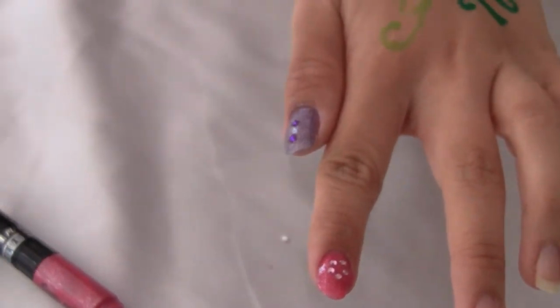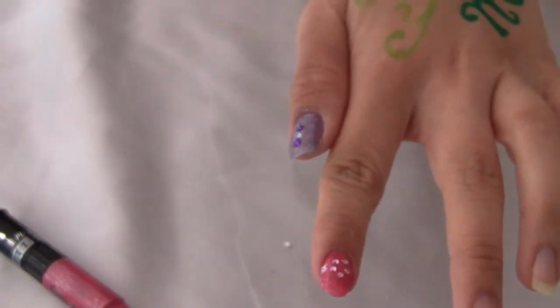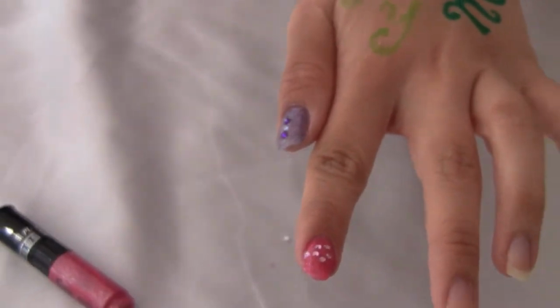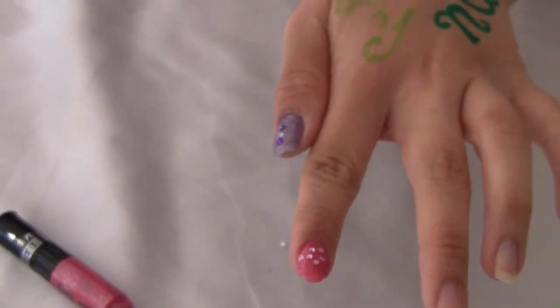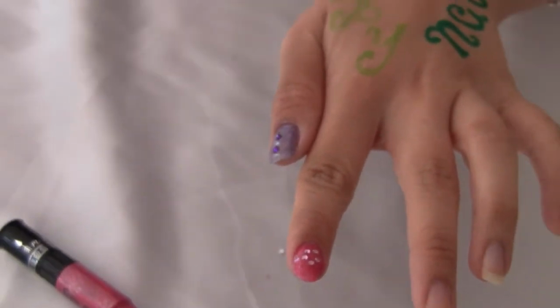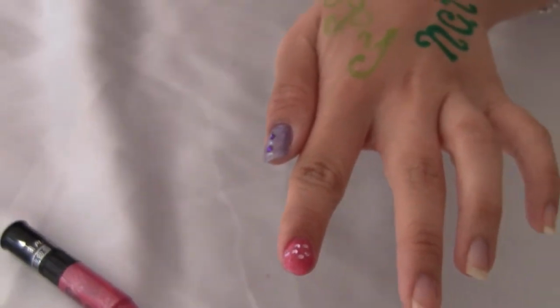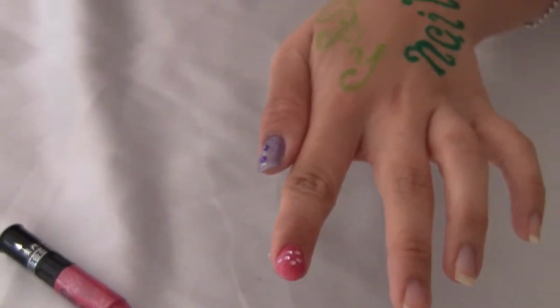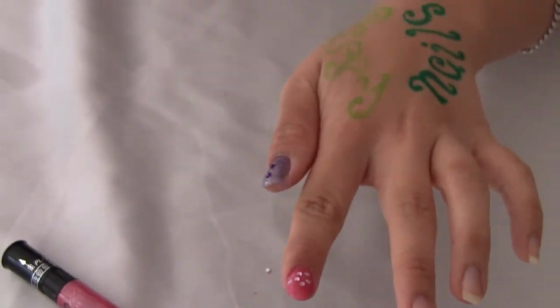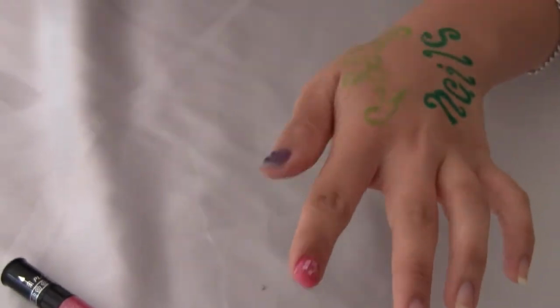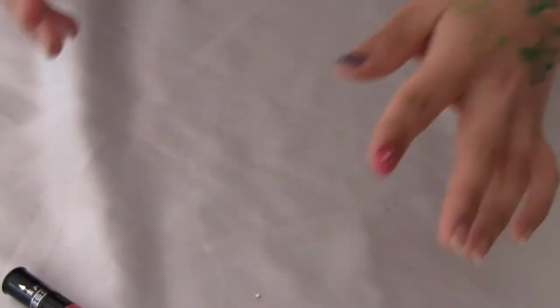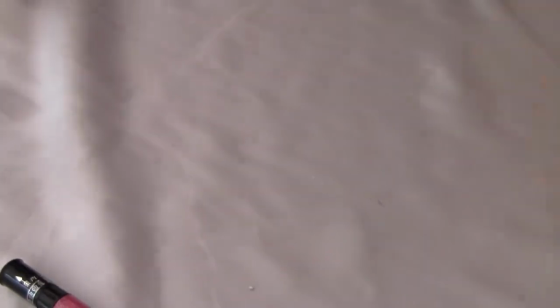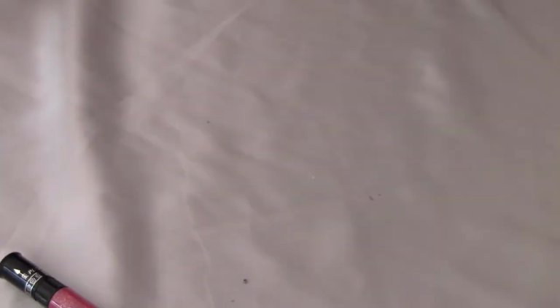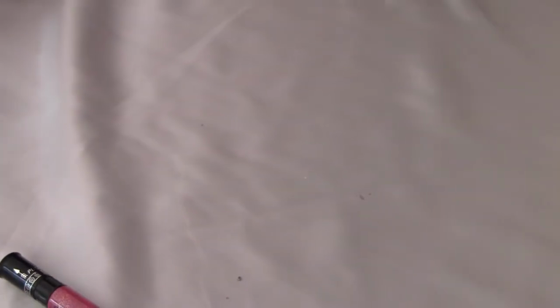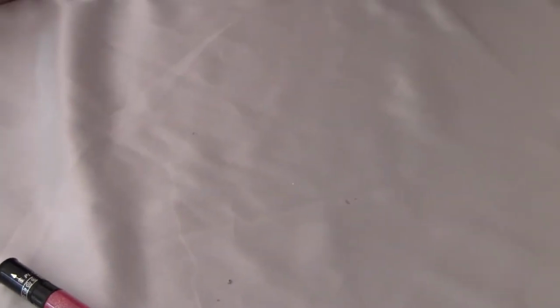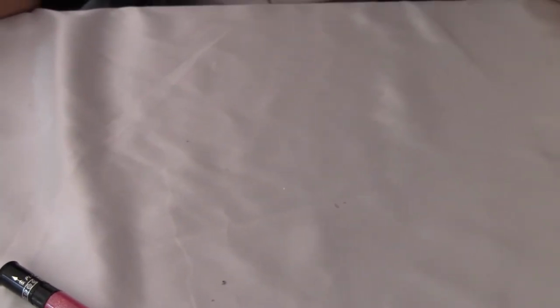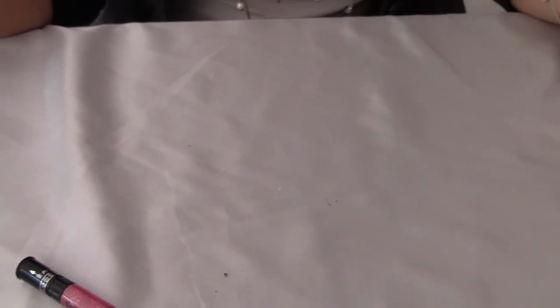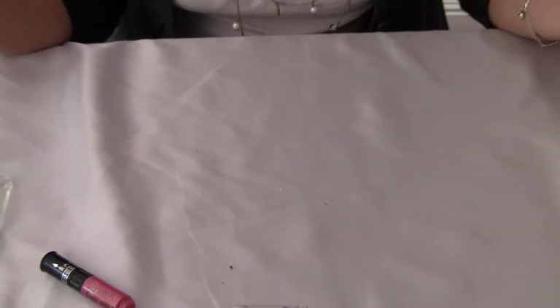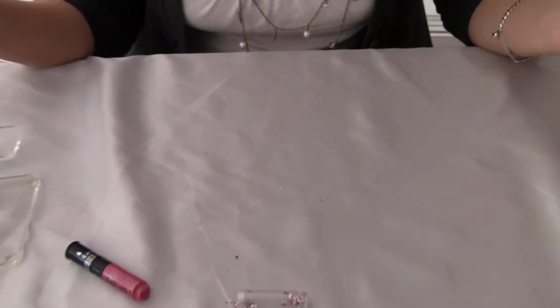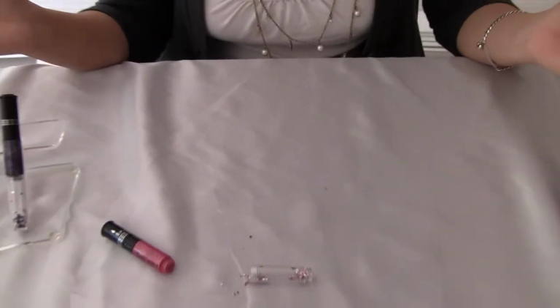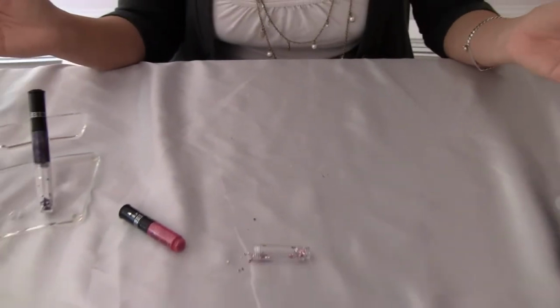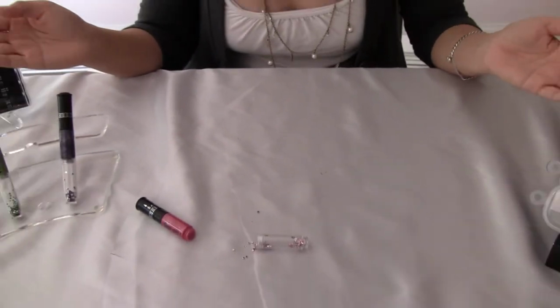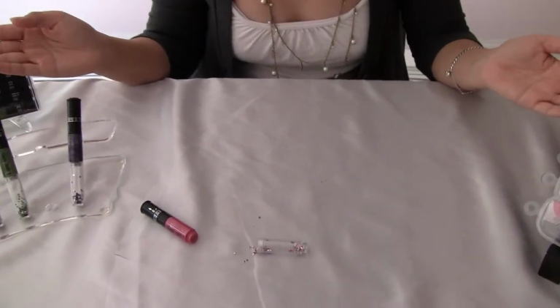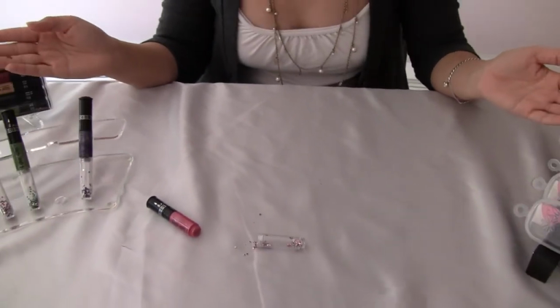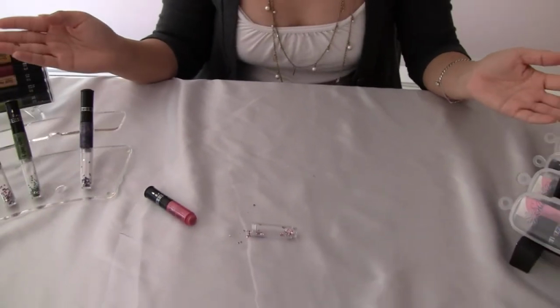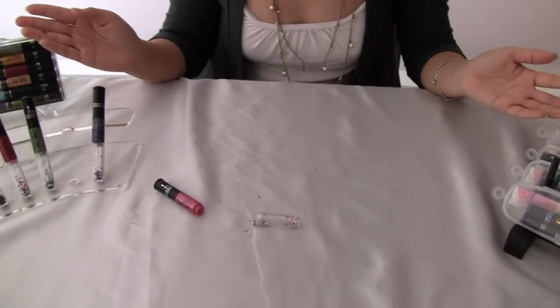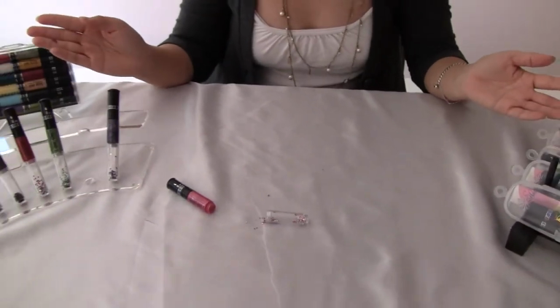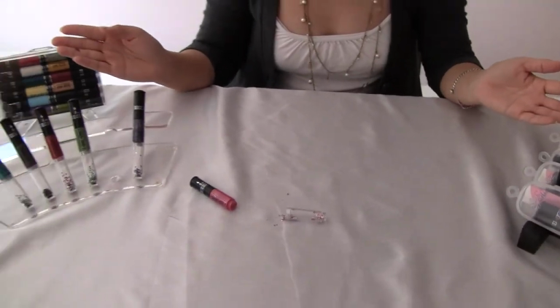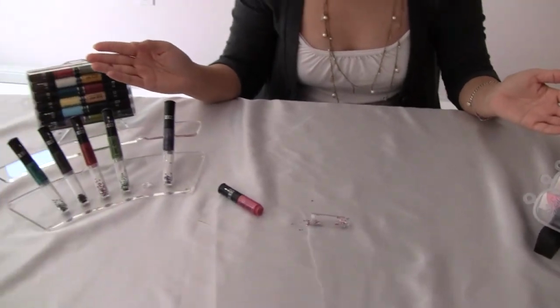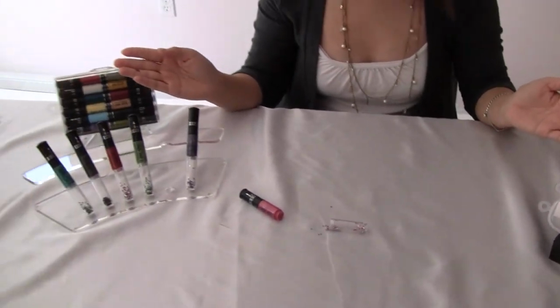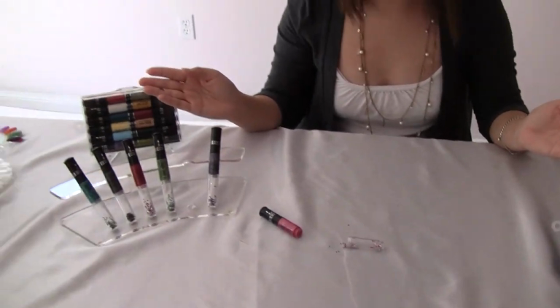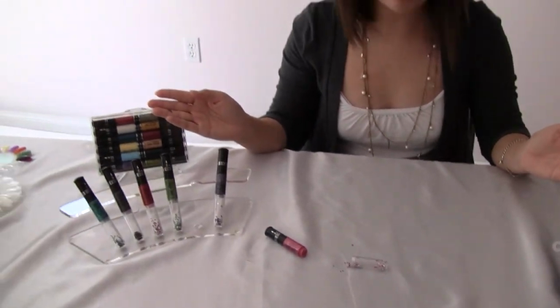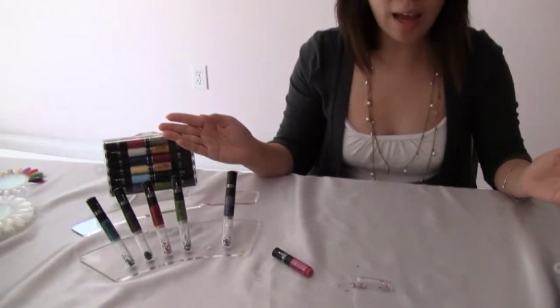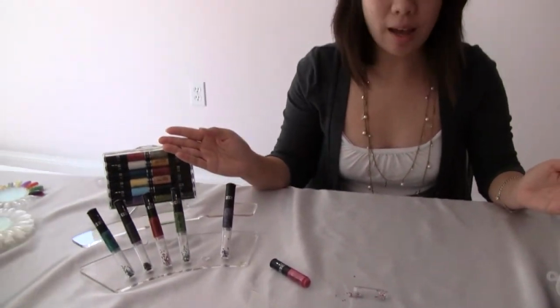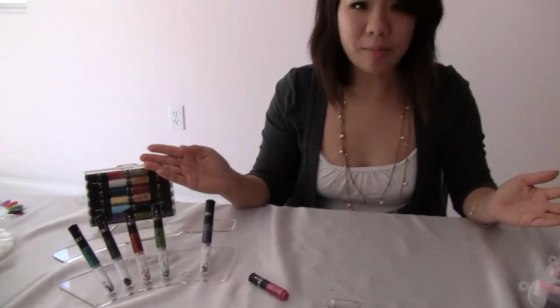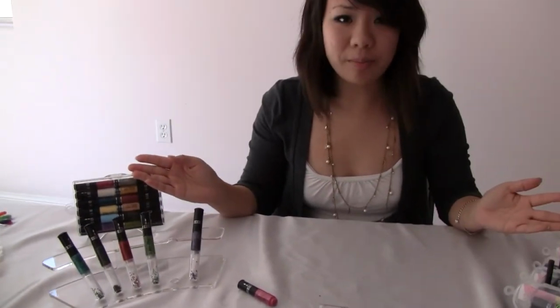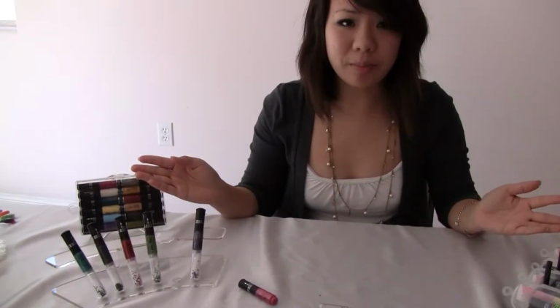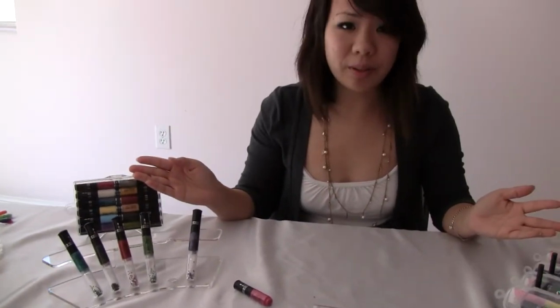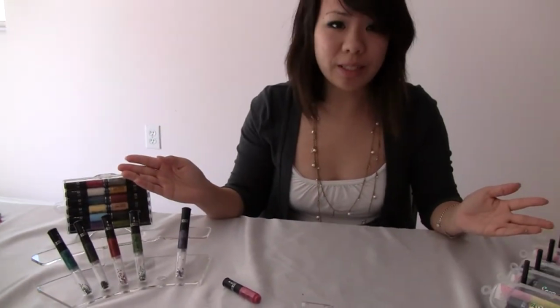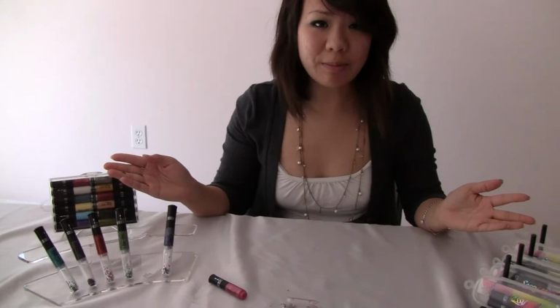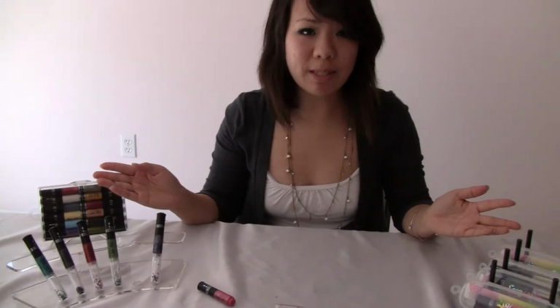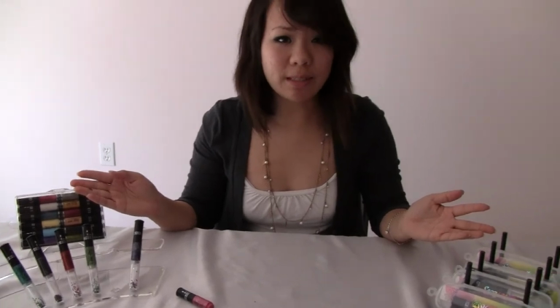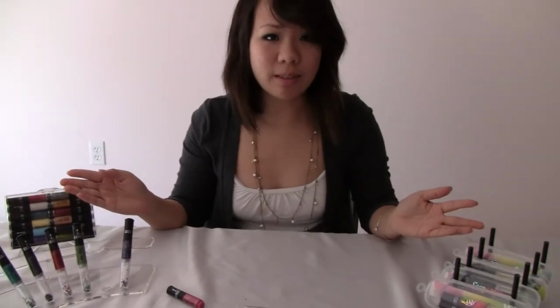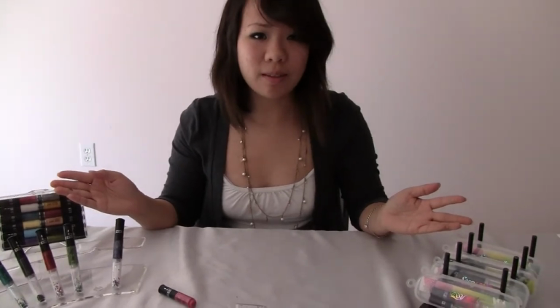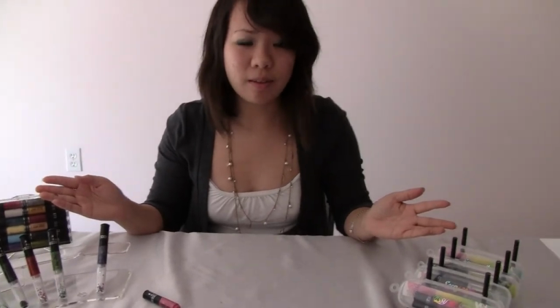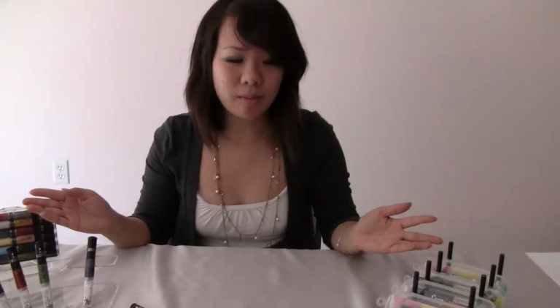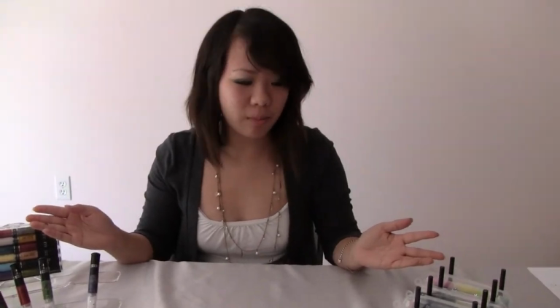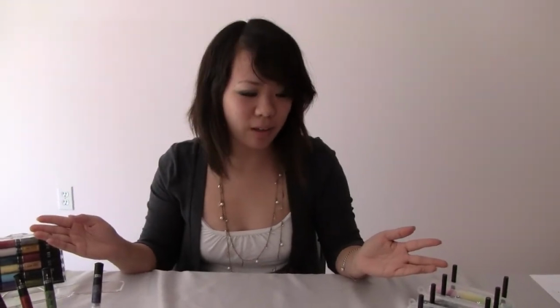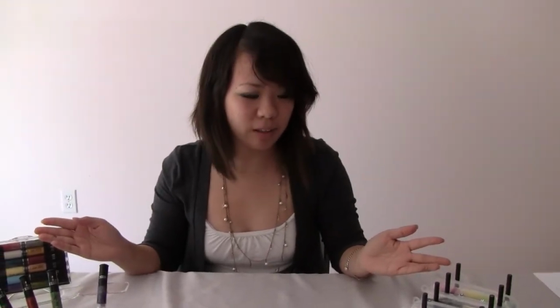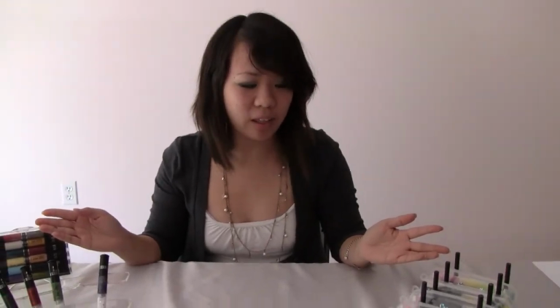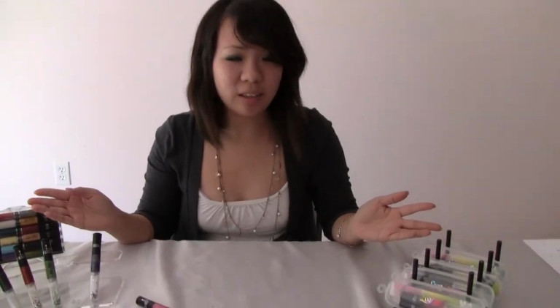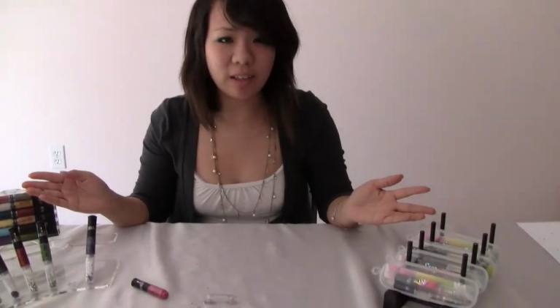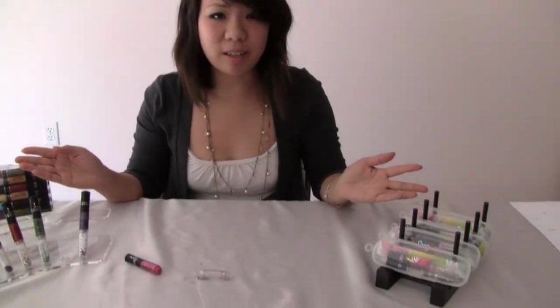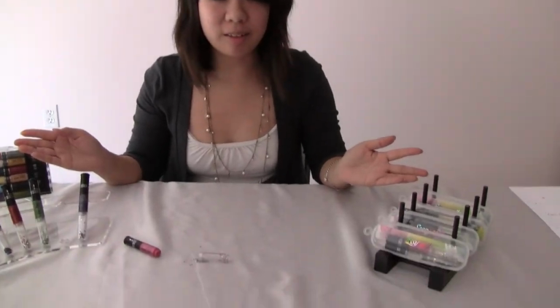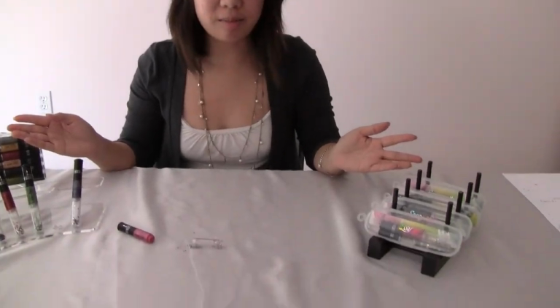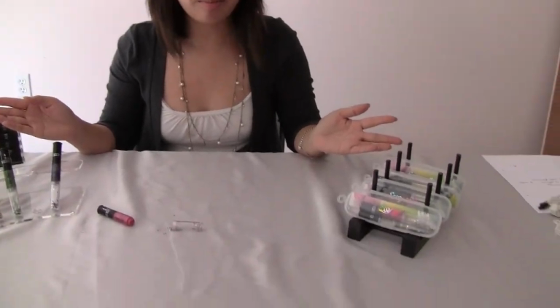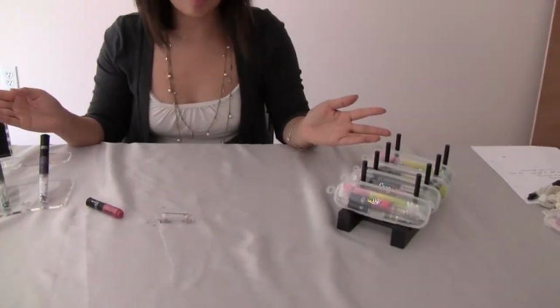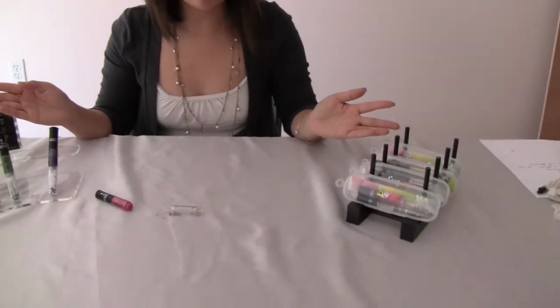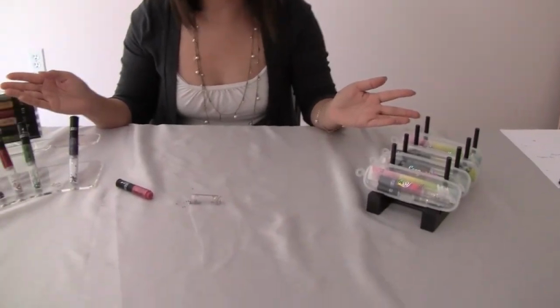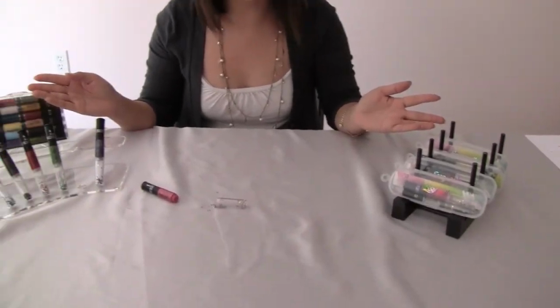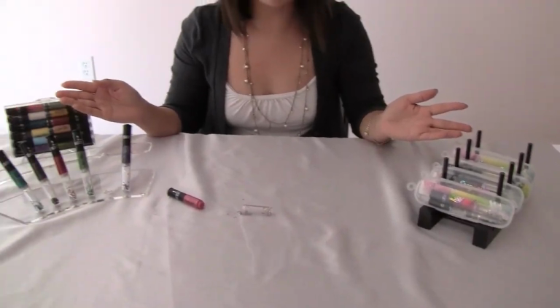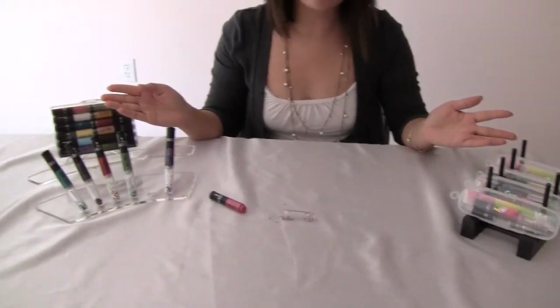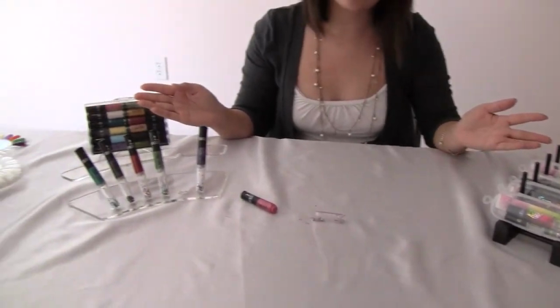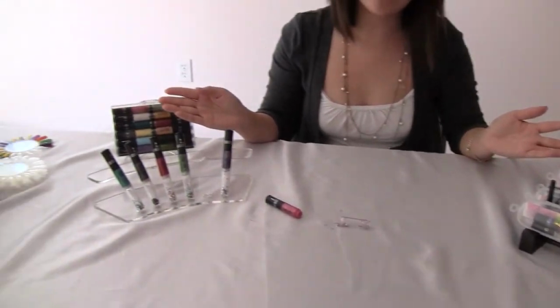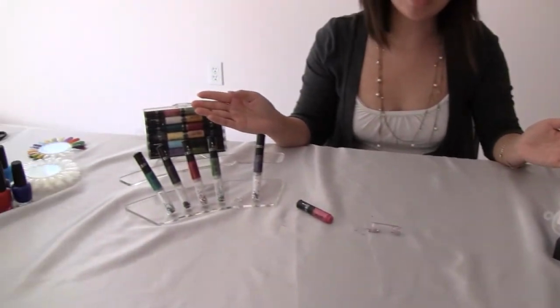Now you can purchase these — the crystal set — at beautyexpressmaw.com. And thank you for watching.